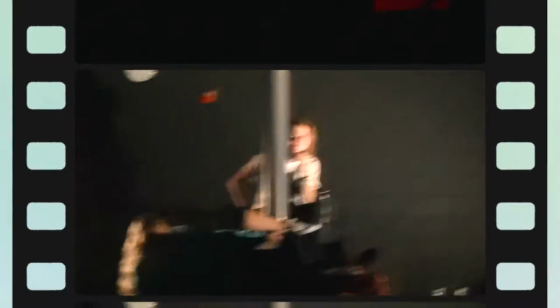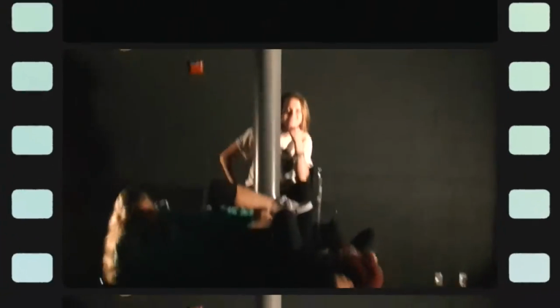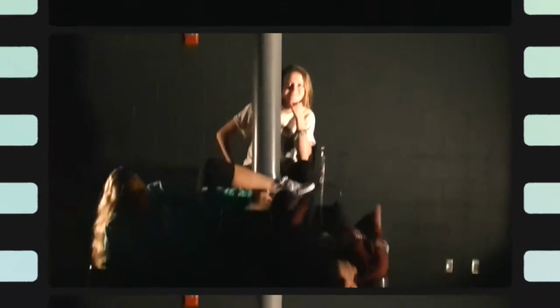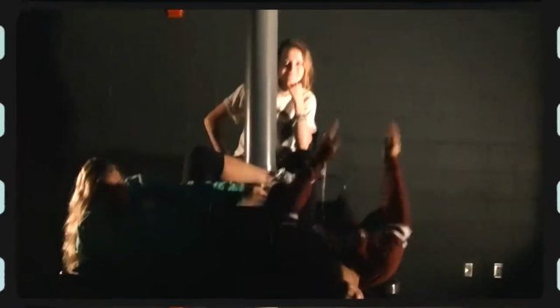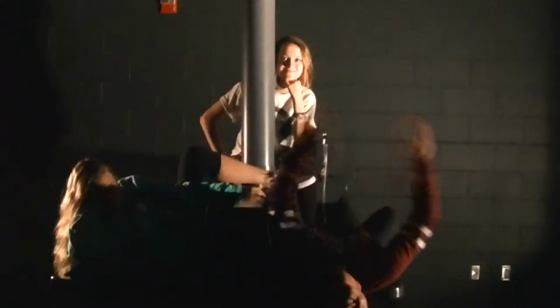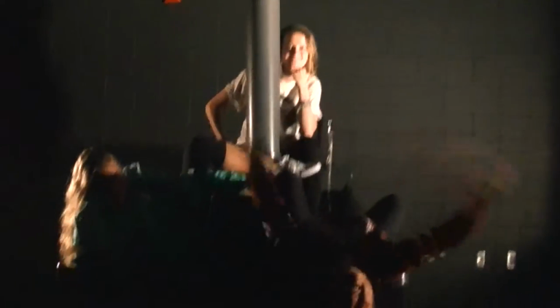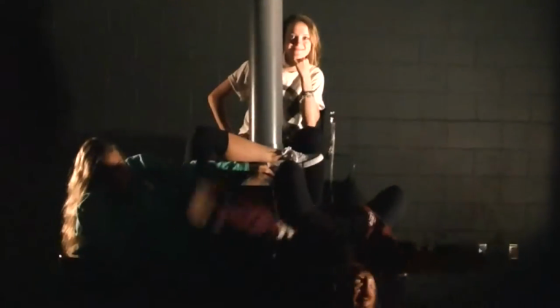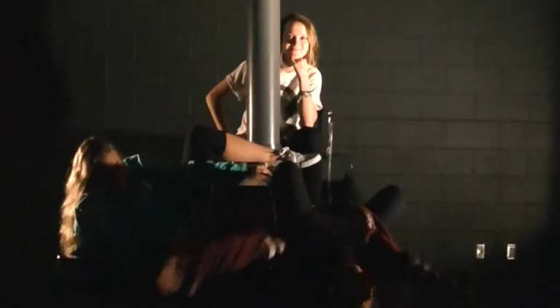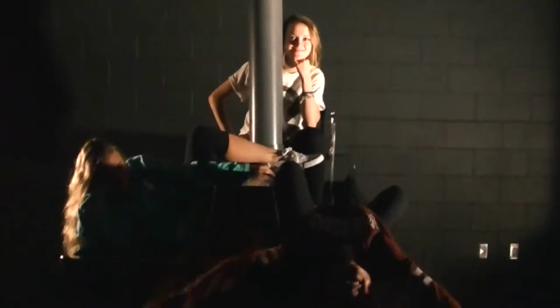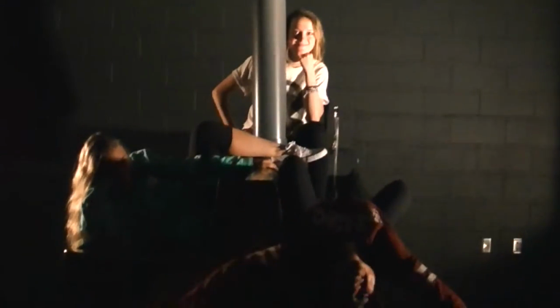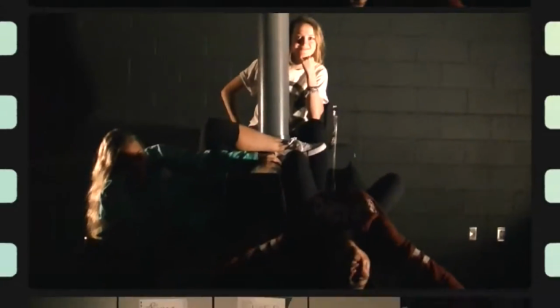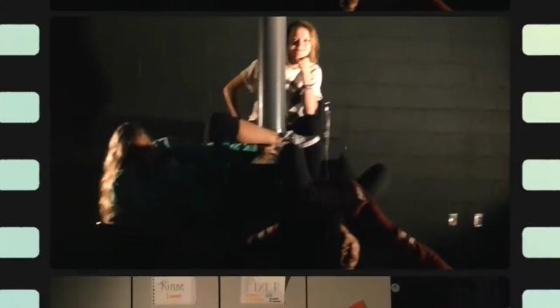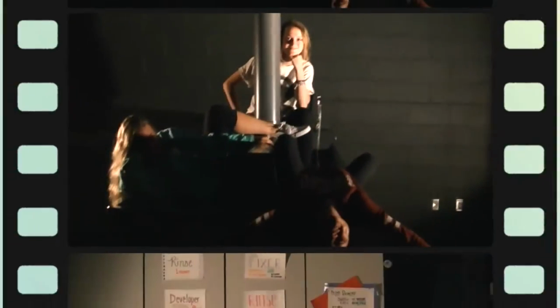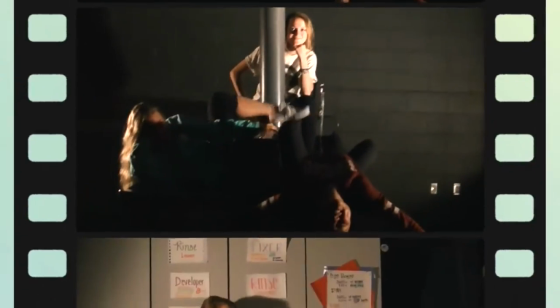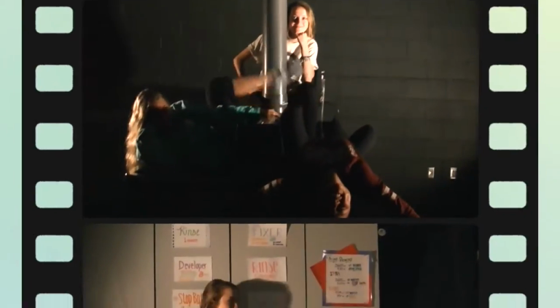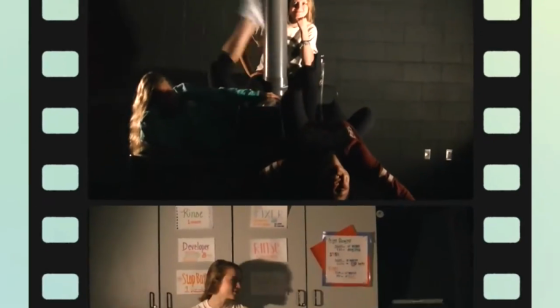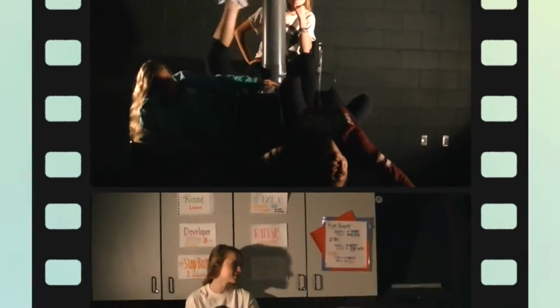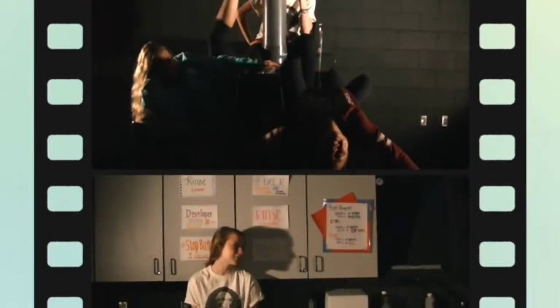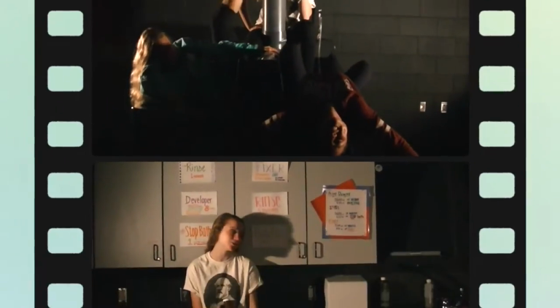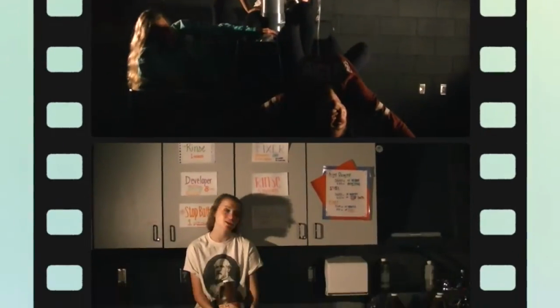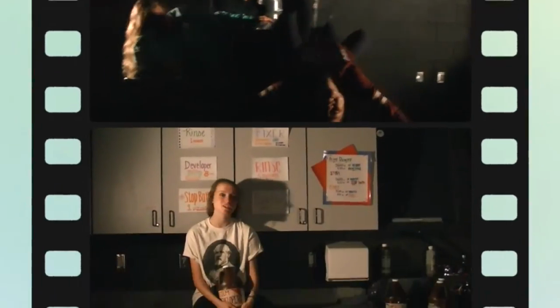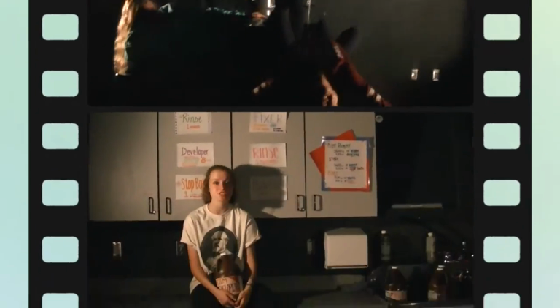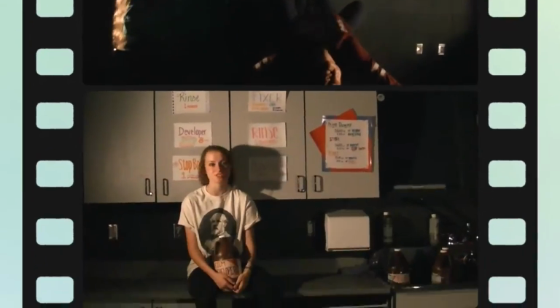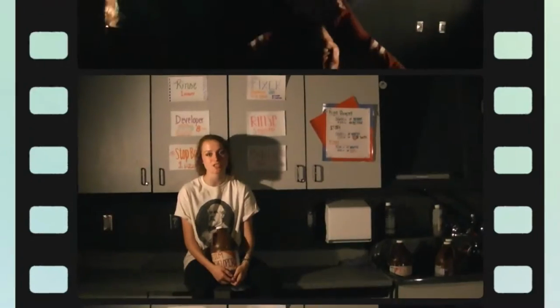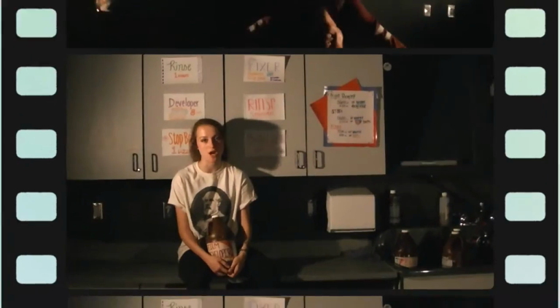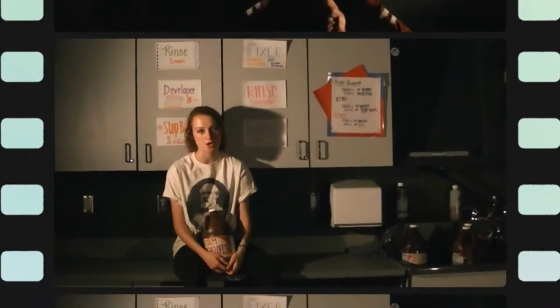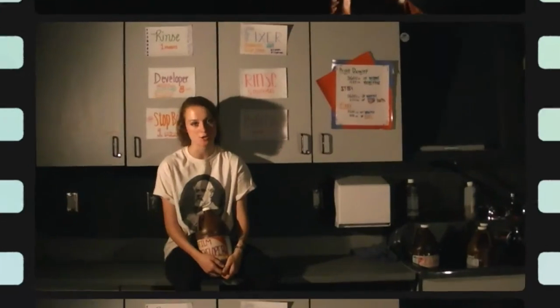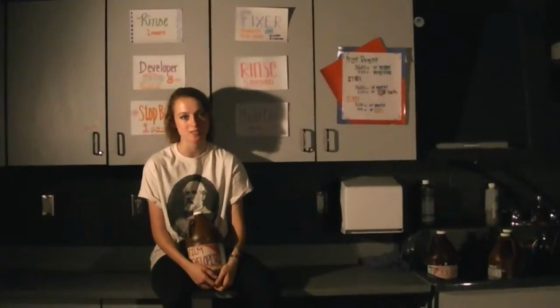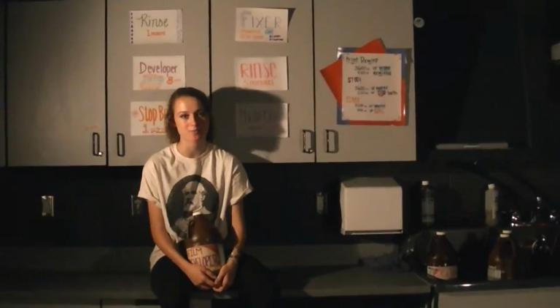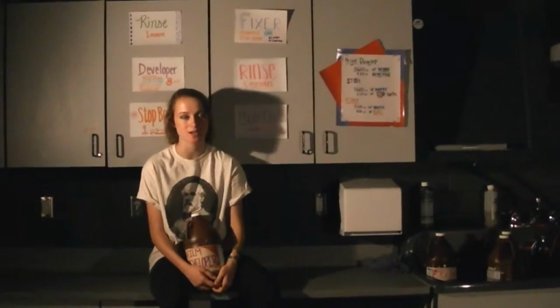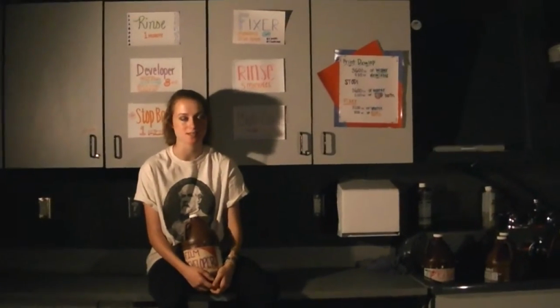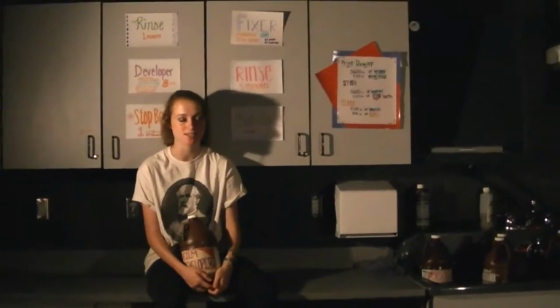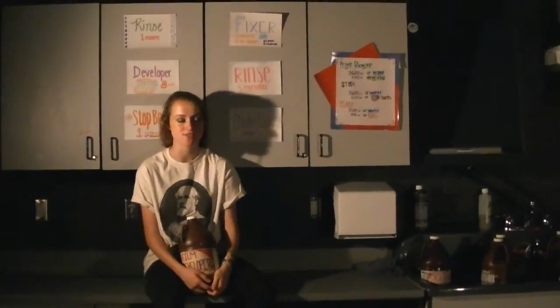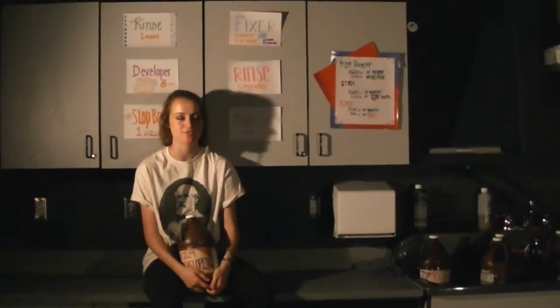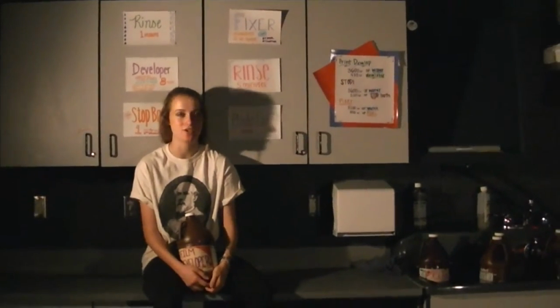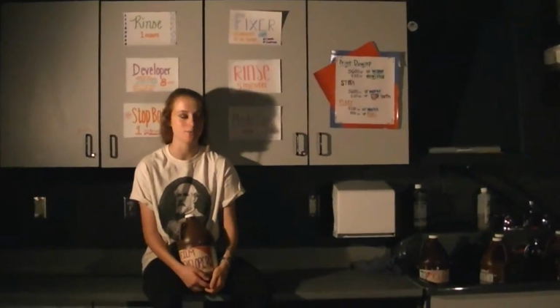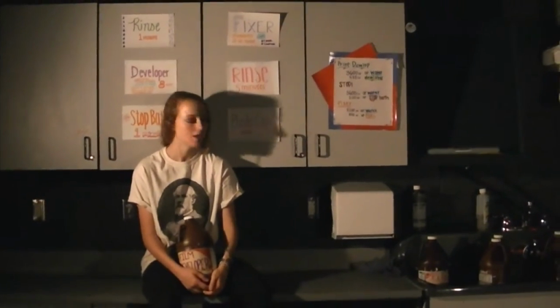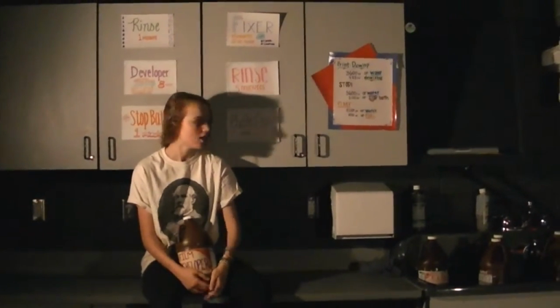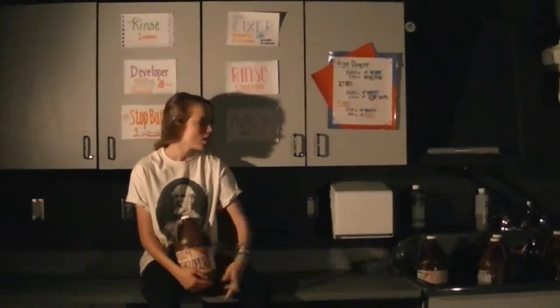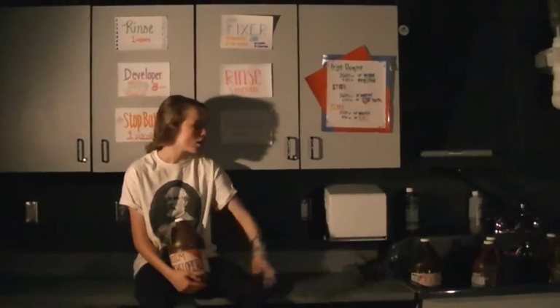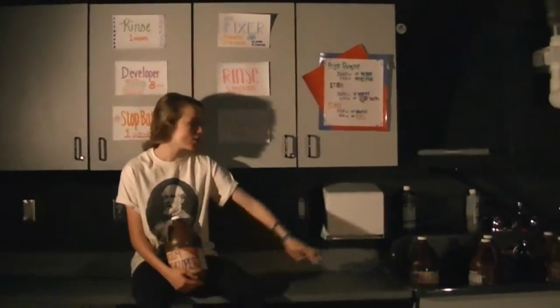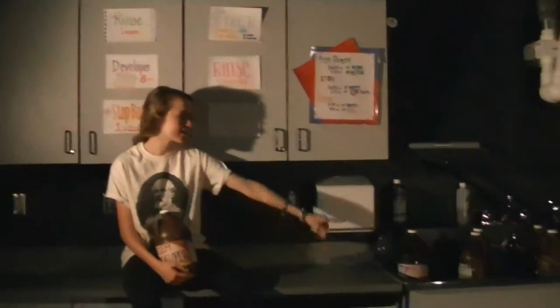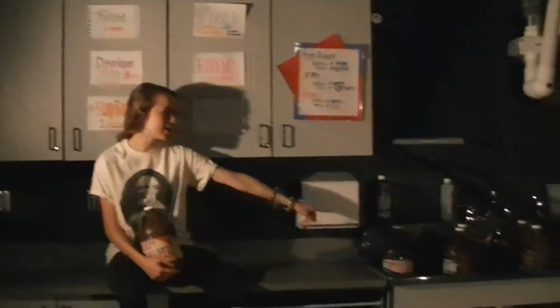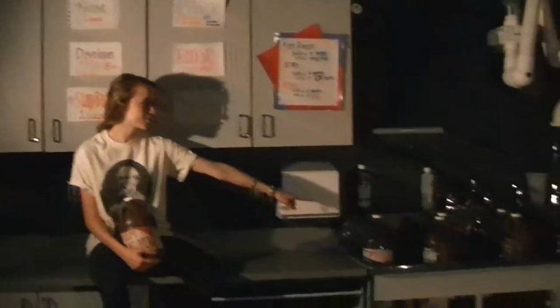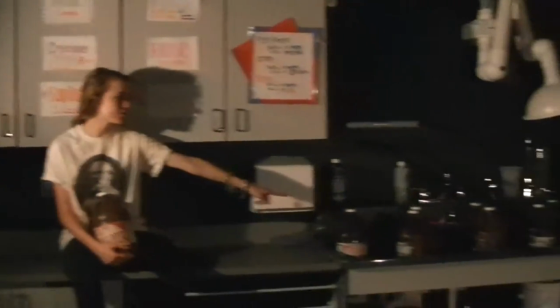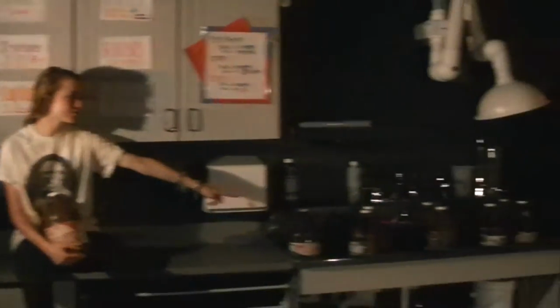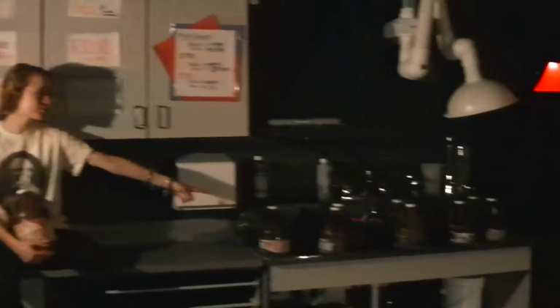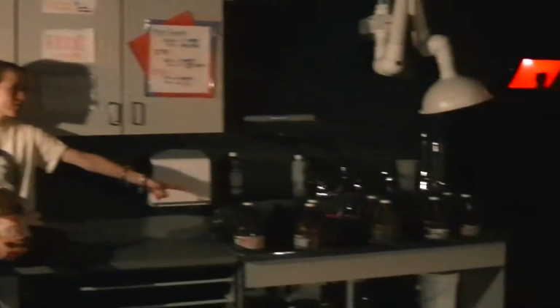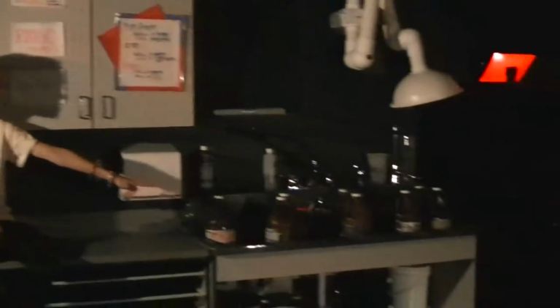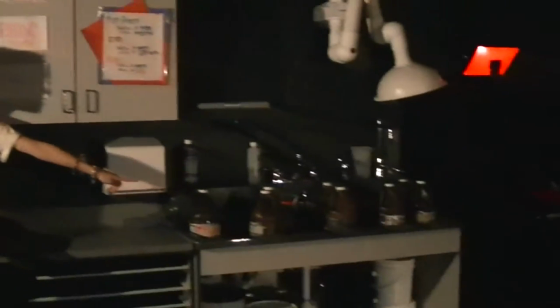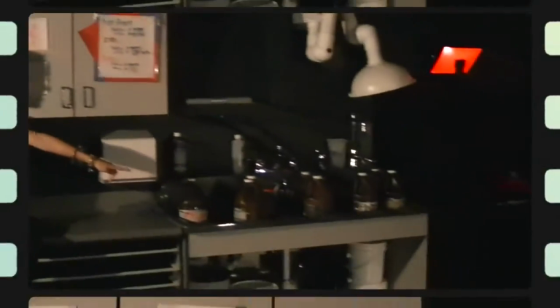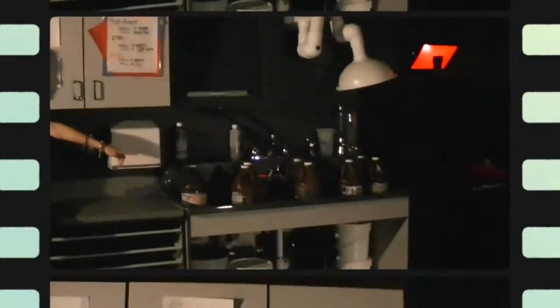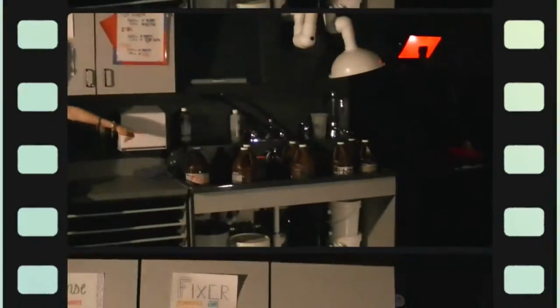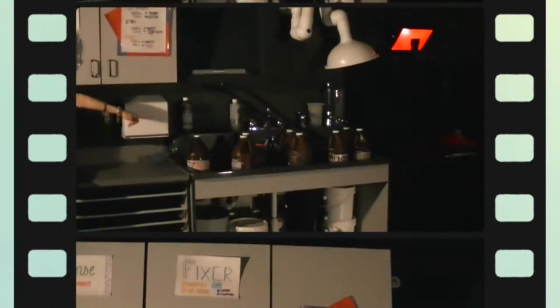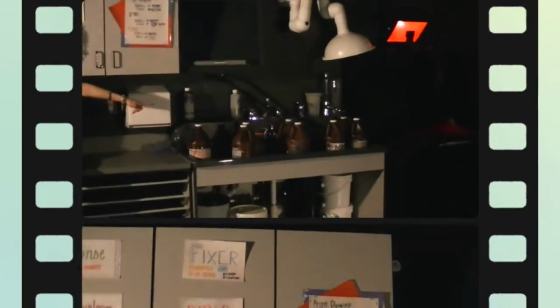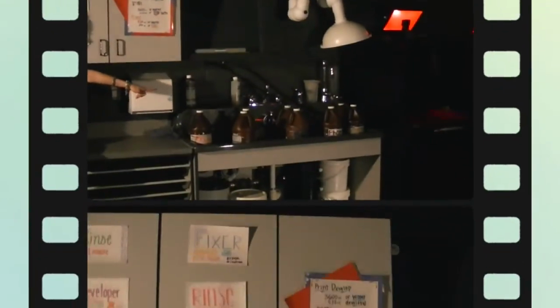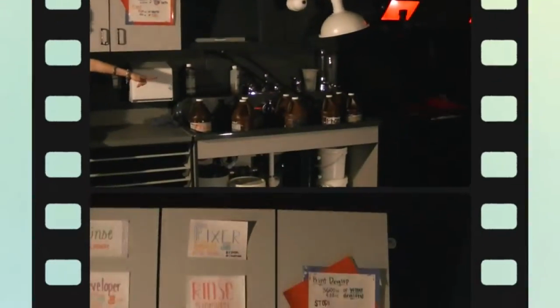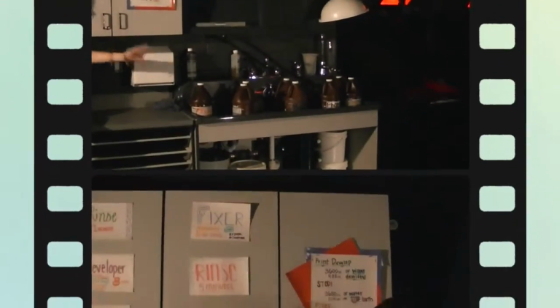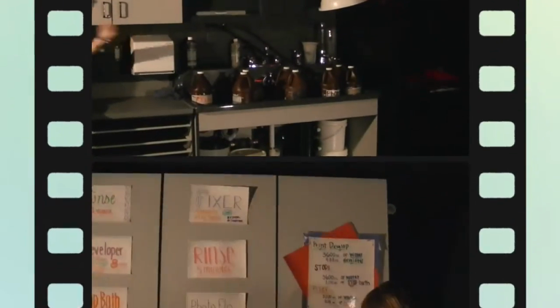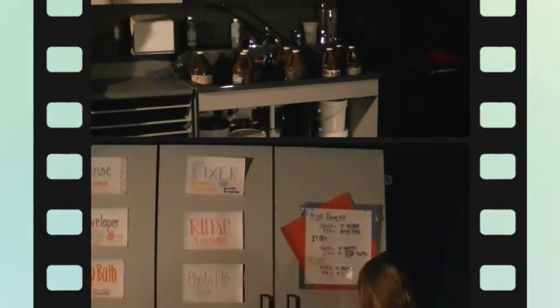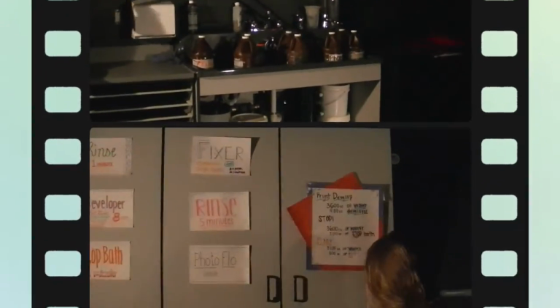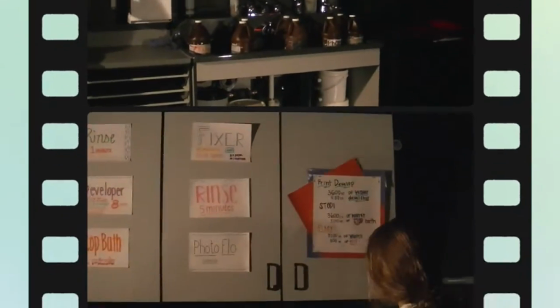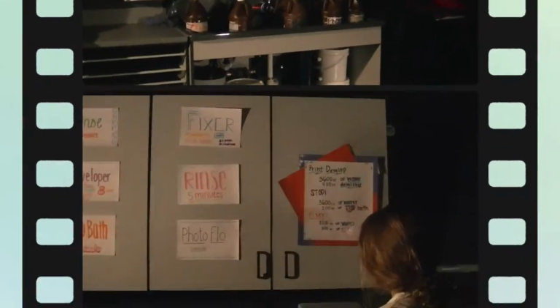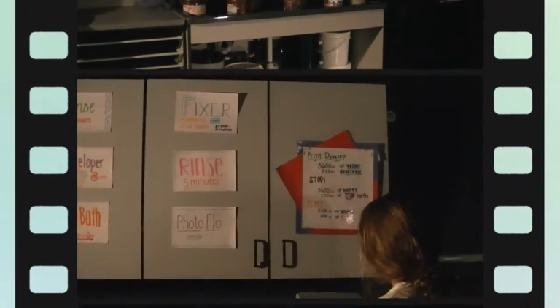Welcome to iDag Group. The first step you're going to do in the dark room is process your film. All the chemicals for processing your film are right here to my left.